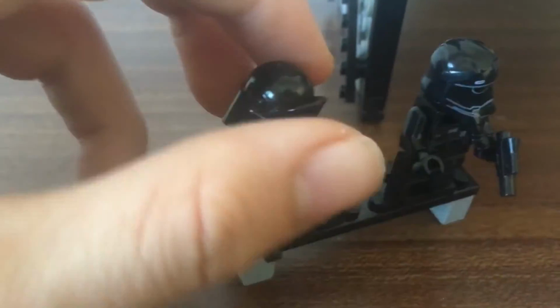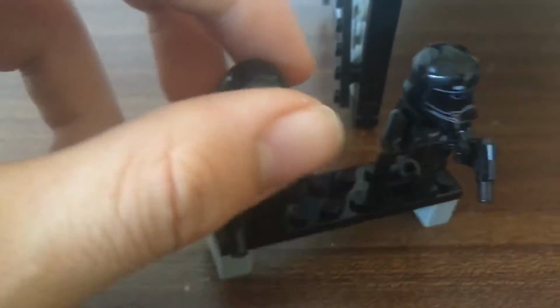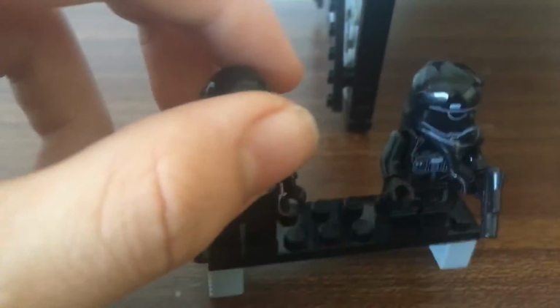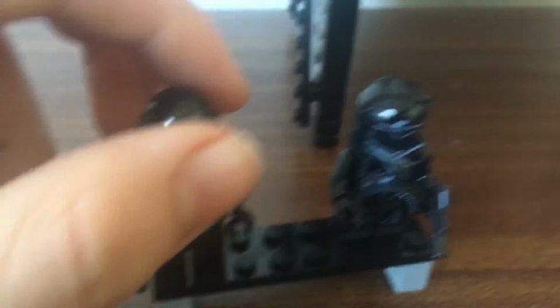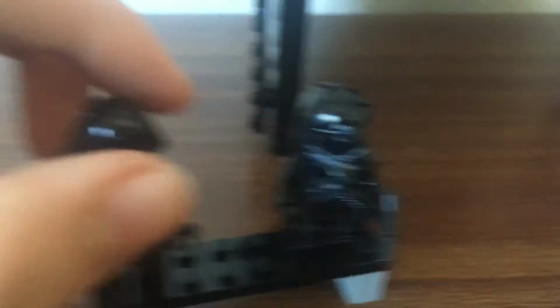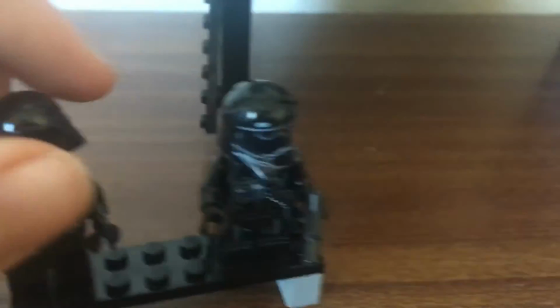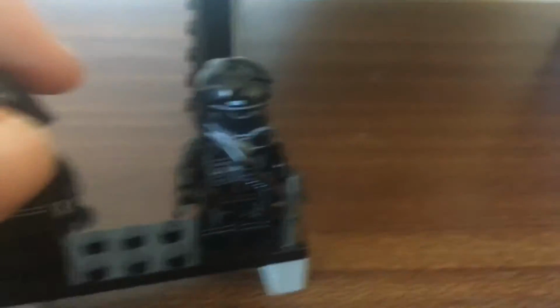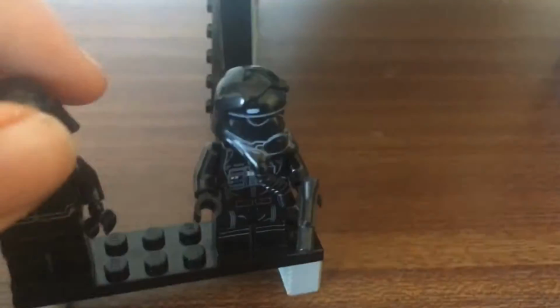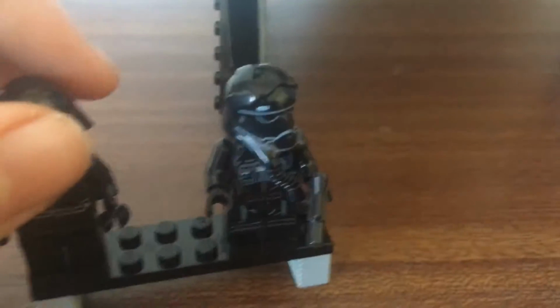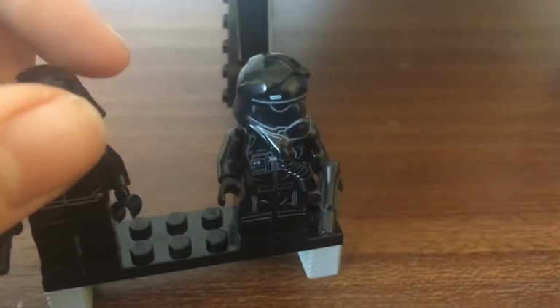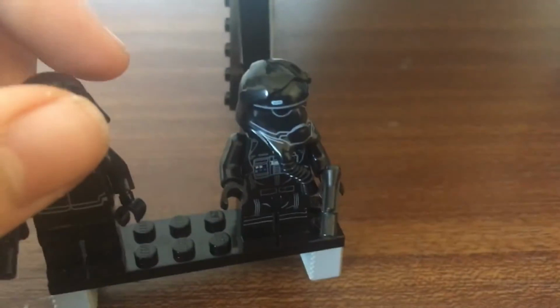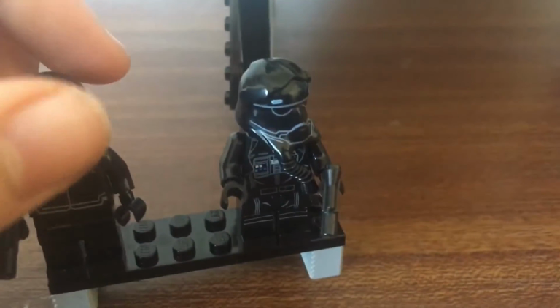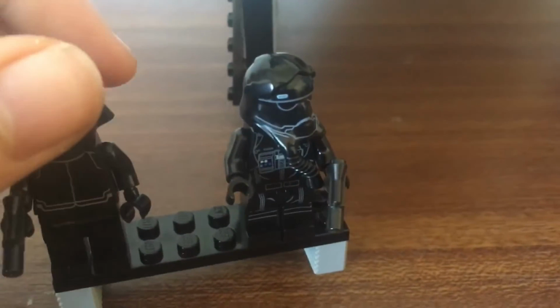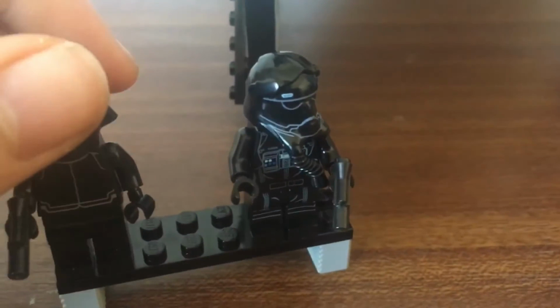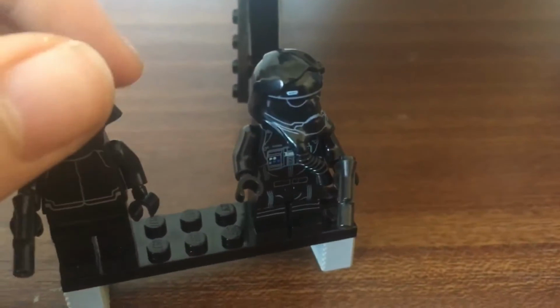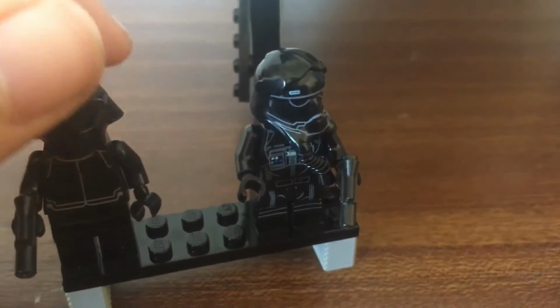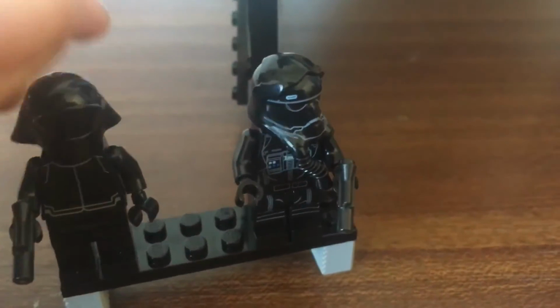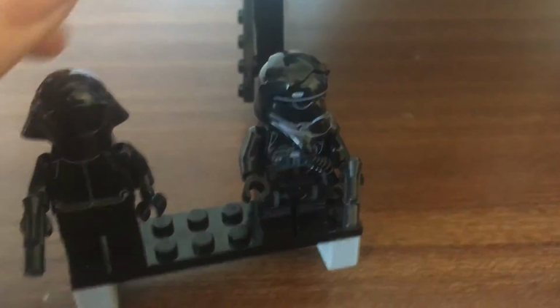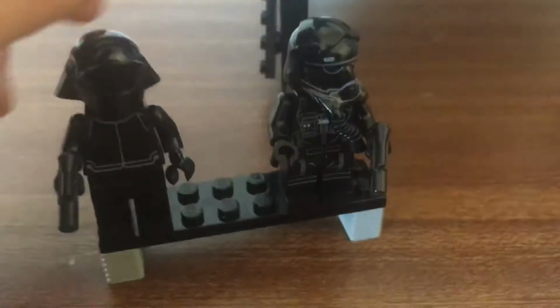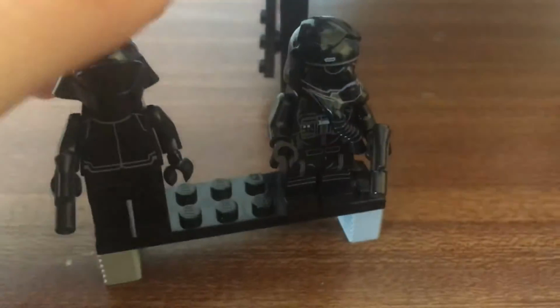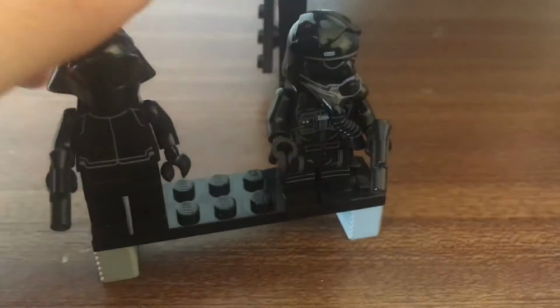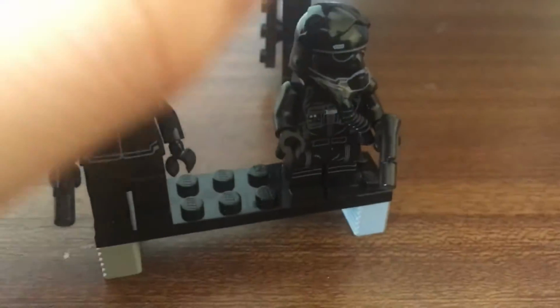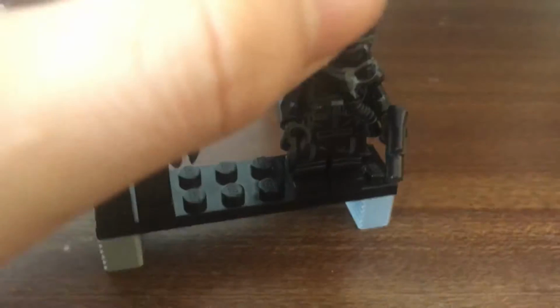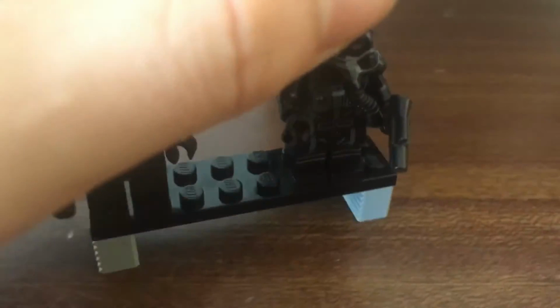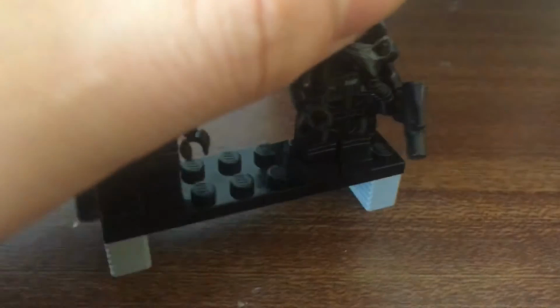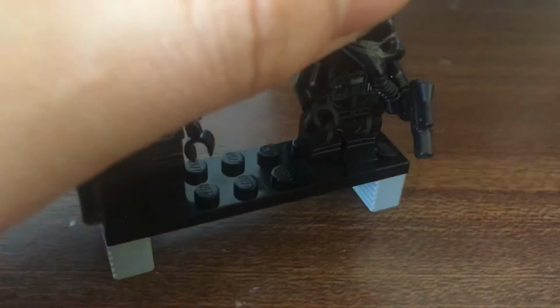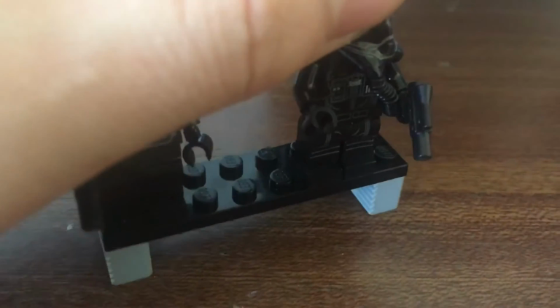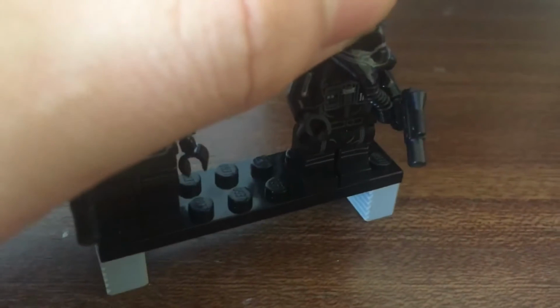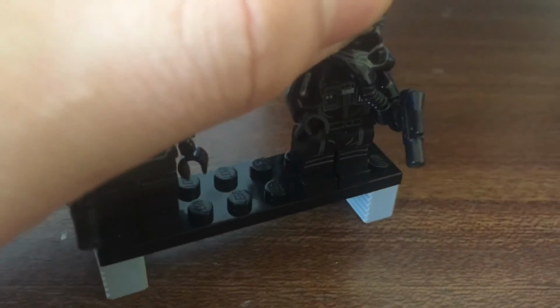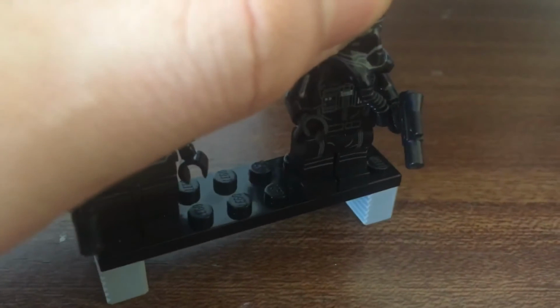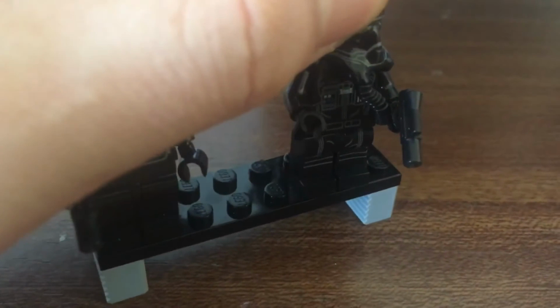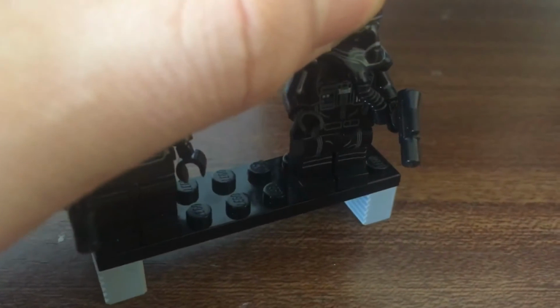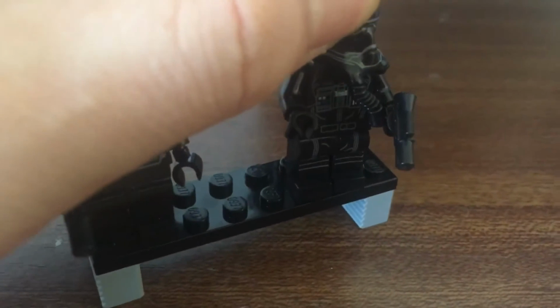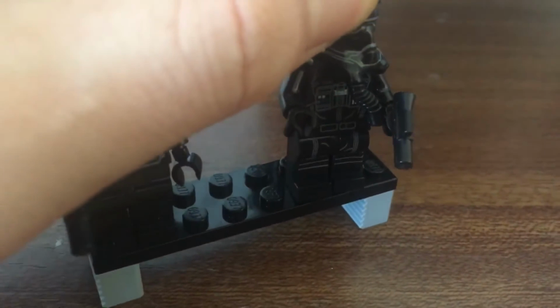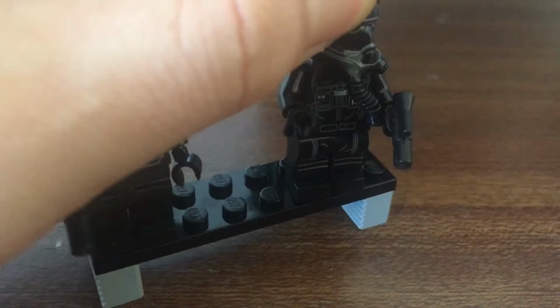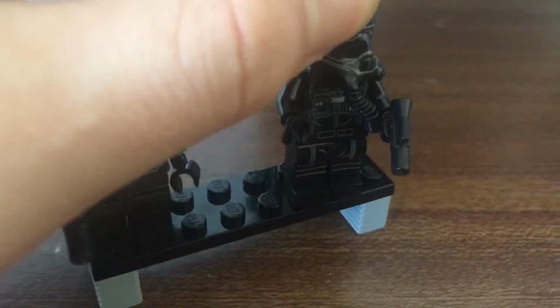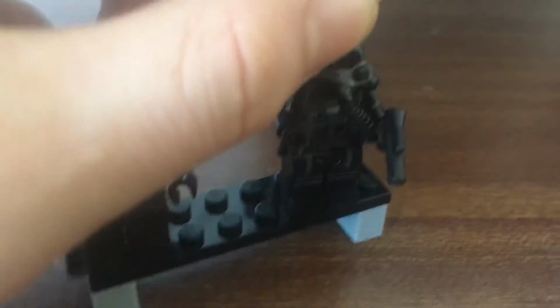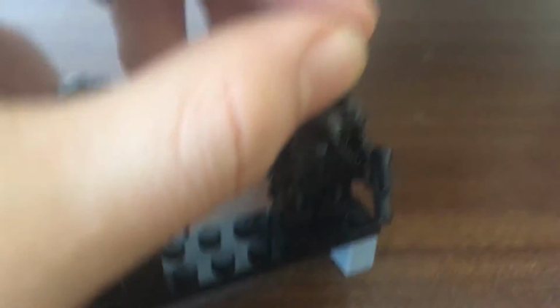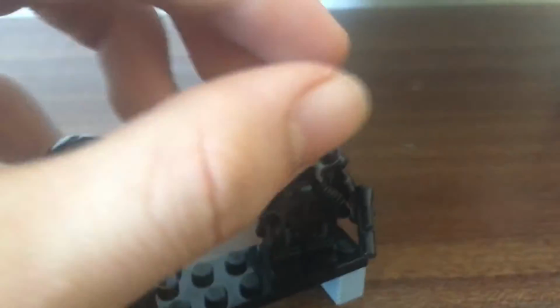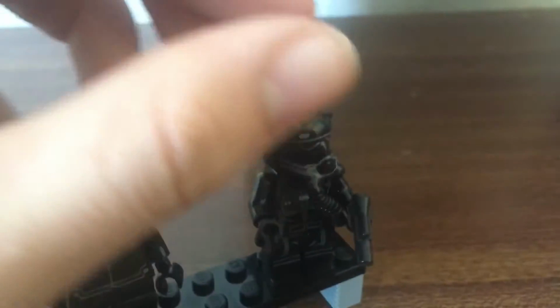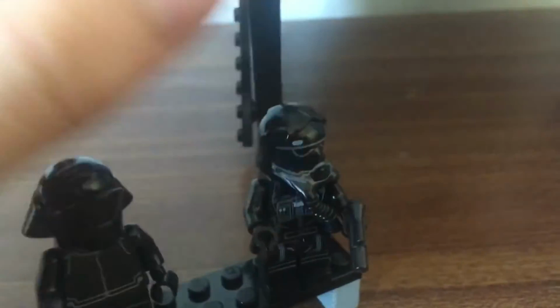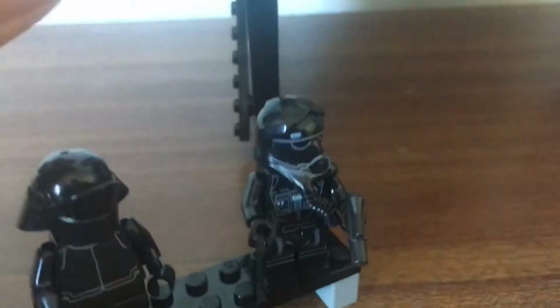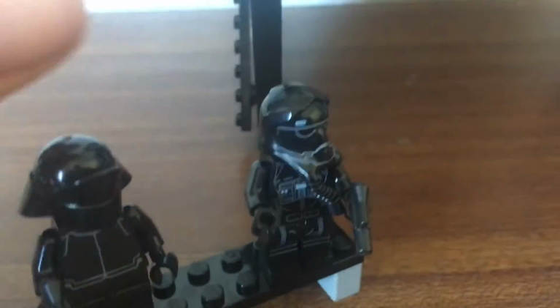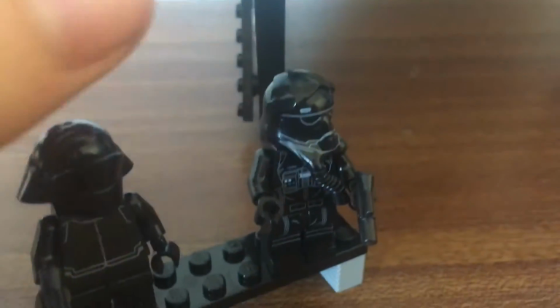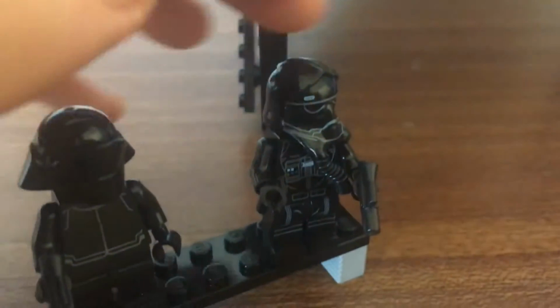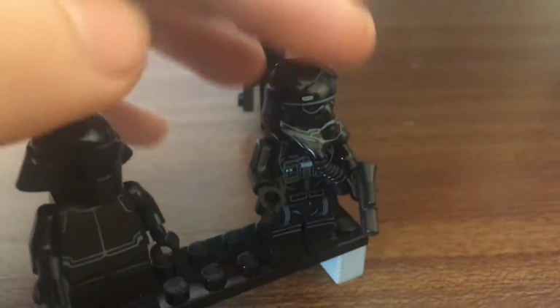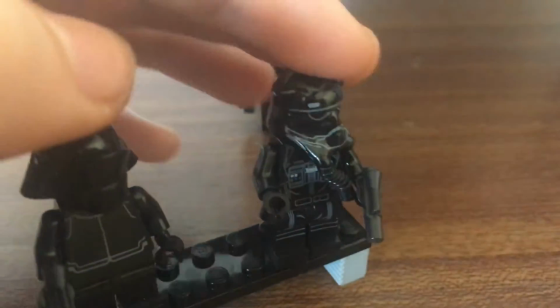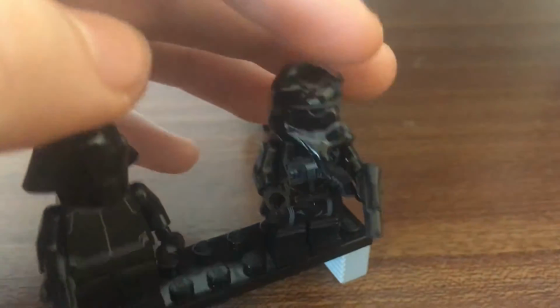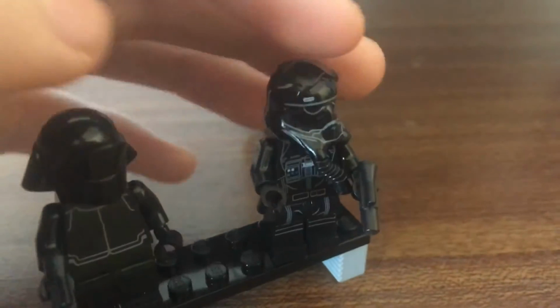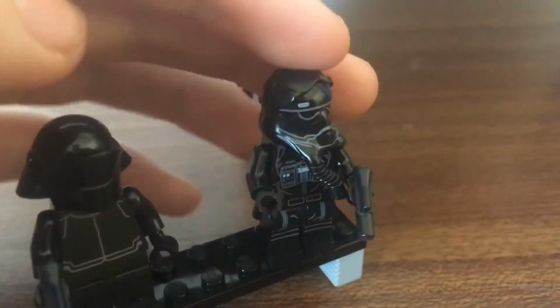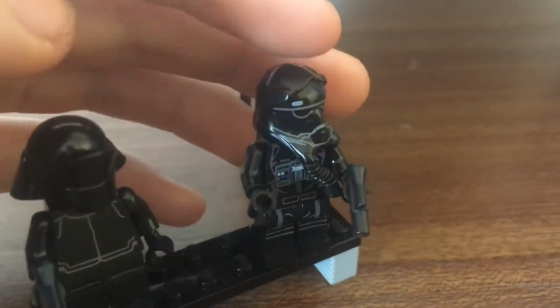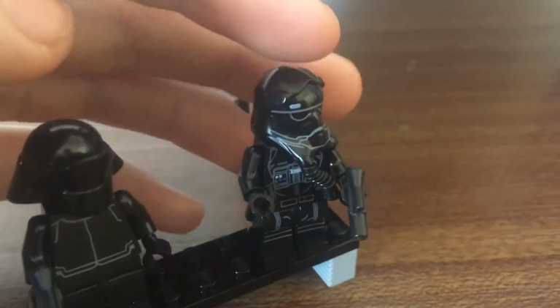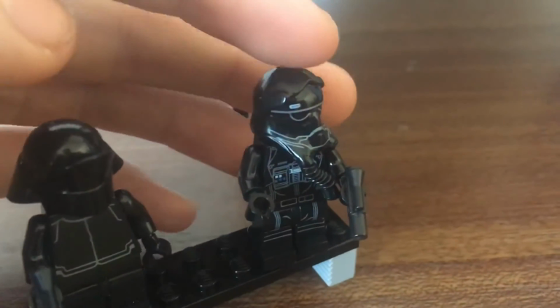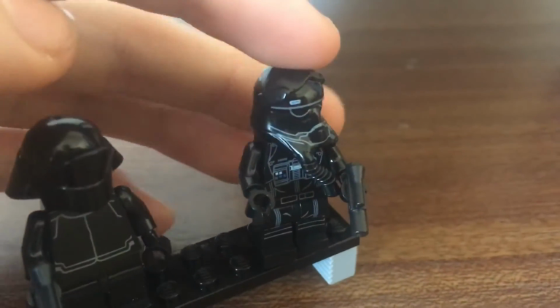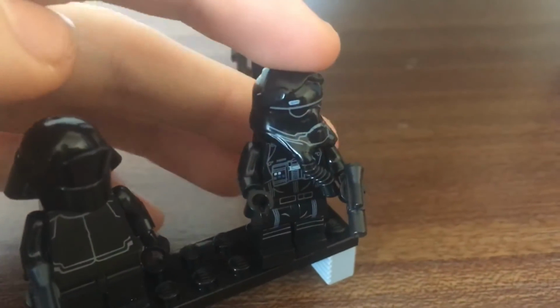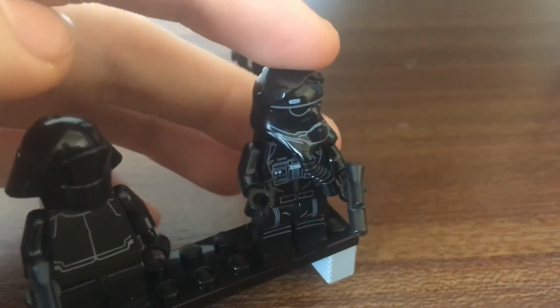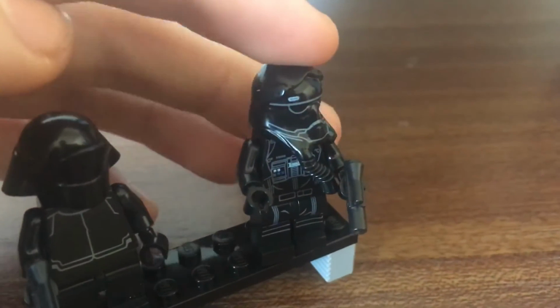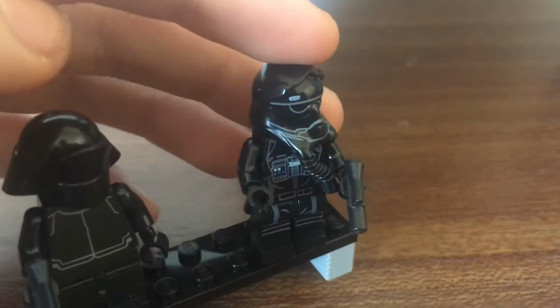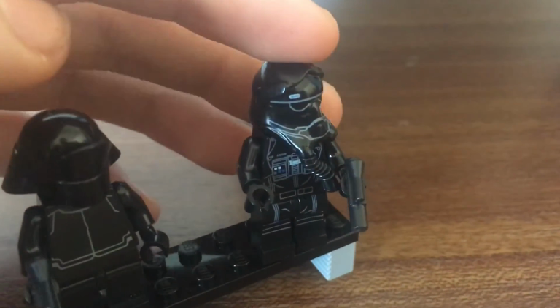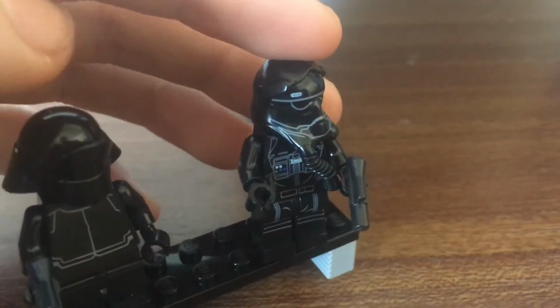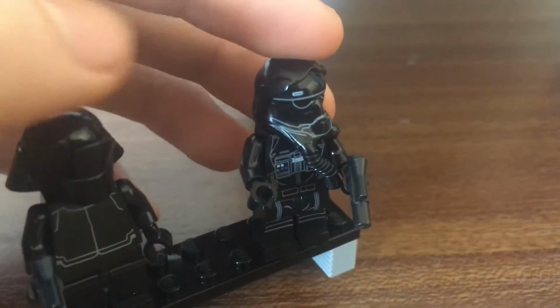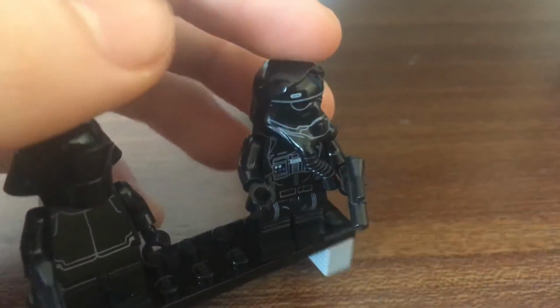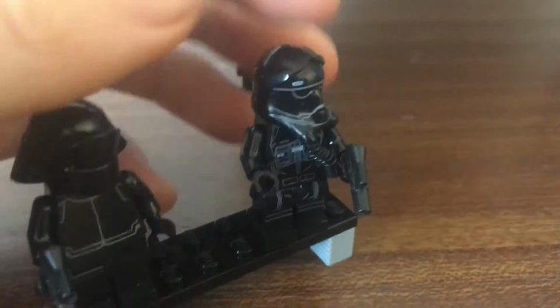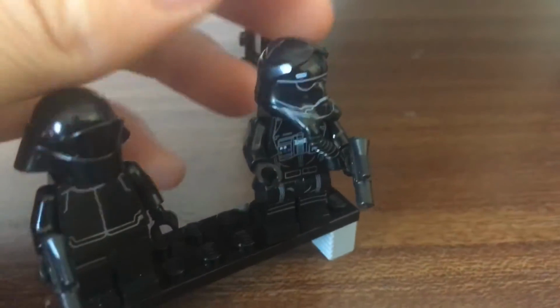And to my left we have a First Order TIE Fighter Pilot, which has an angry face underneath.